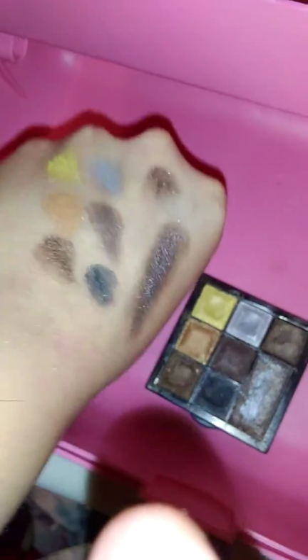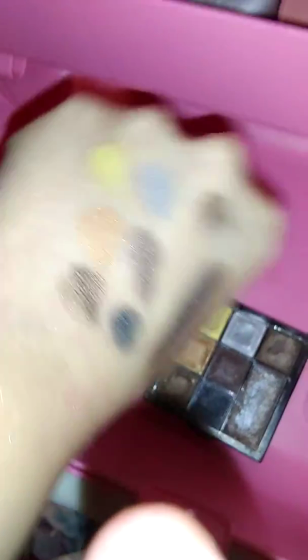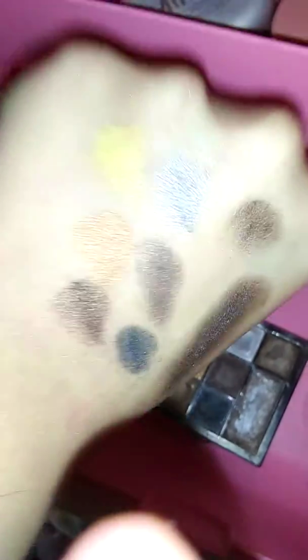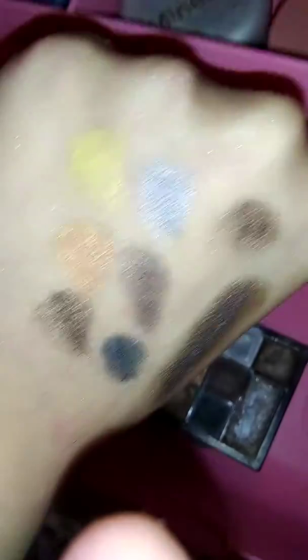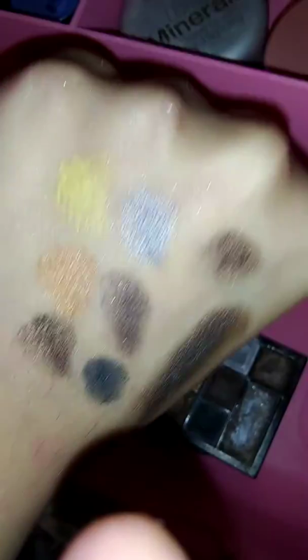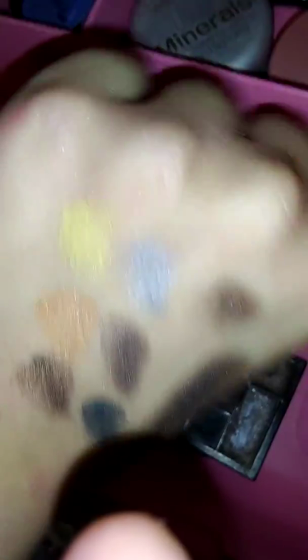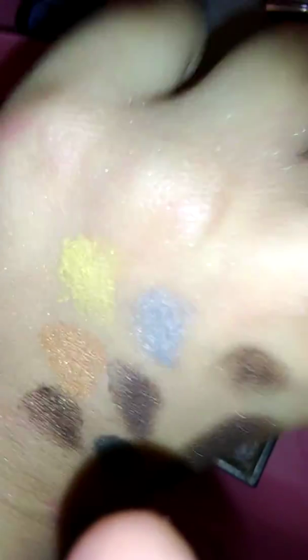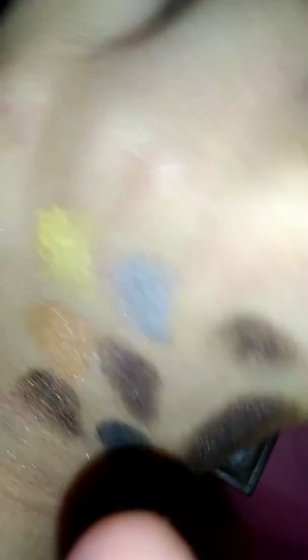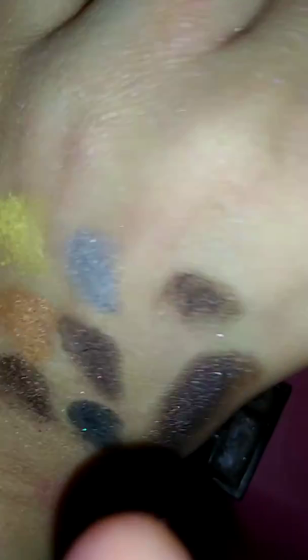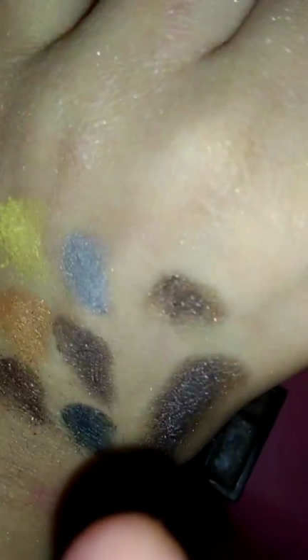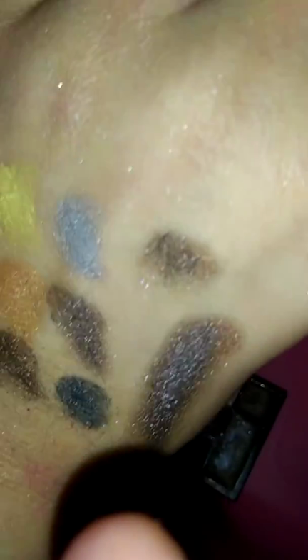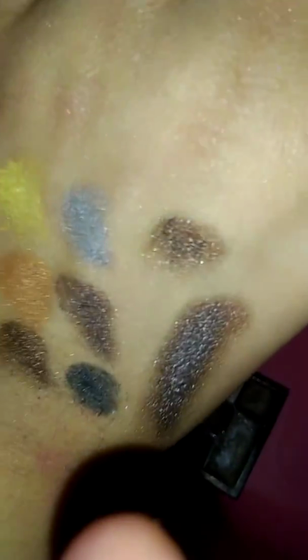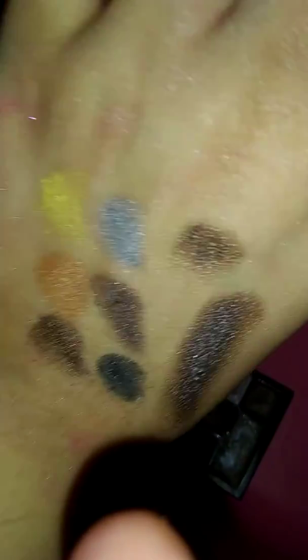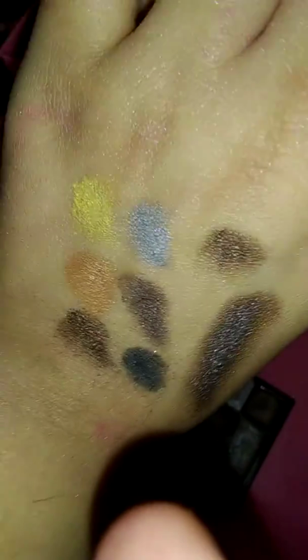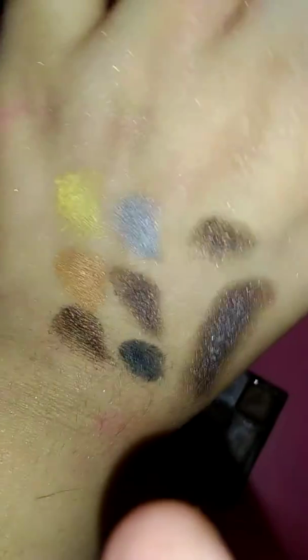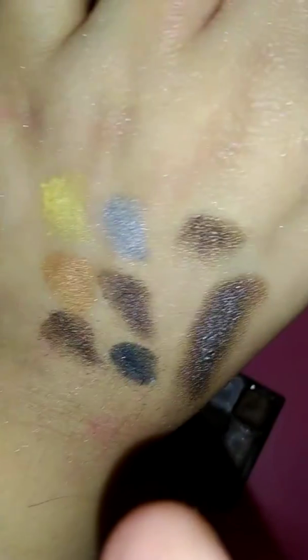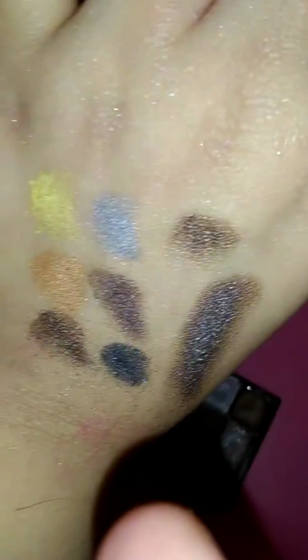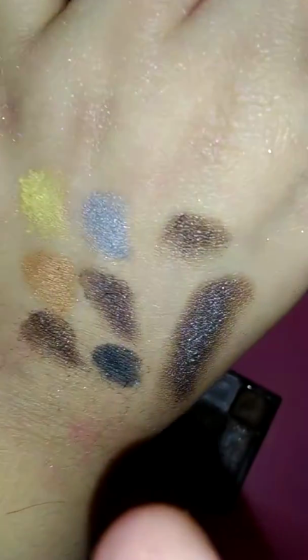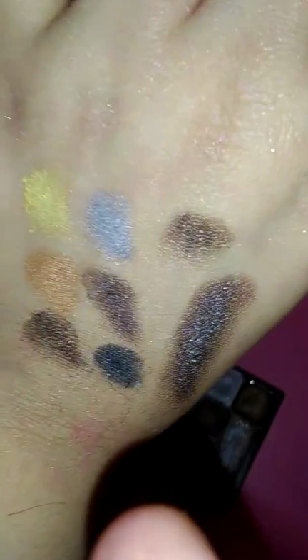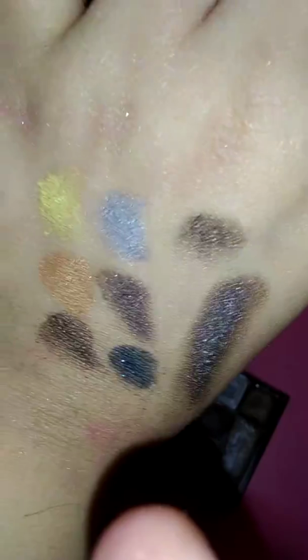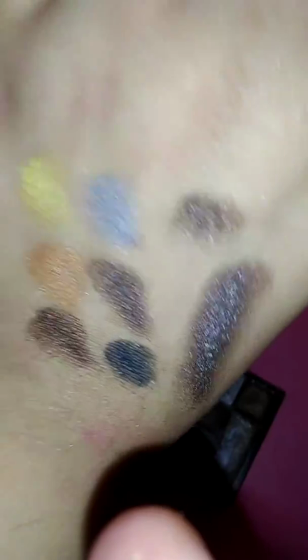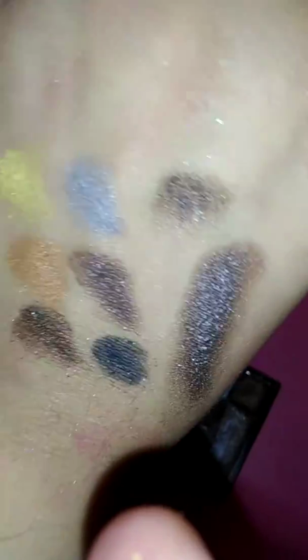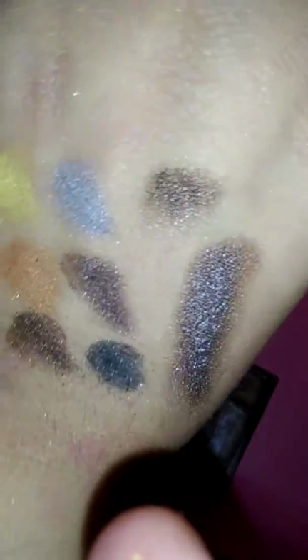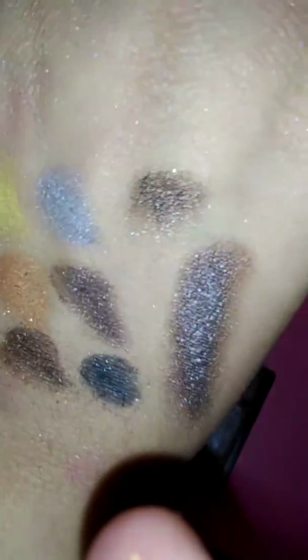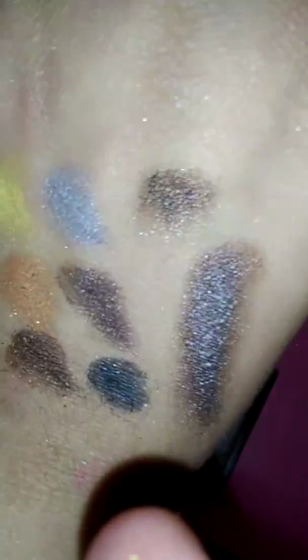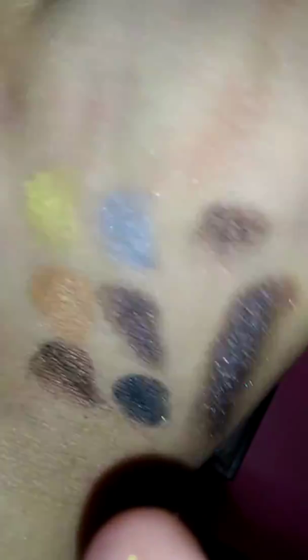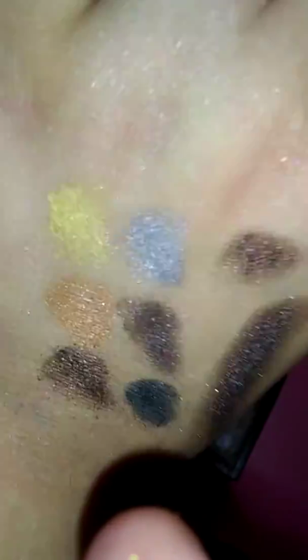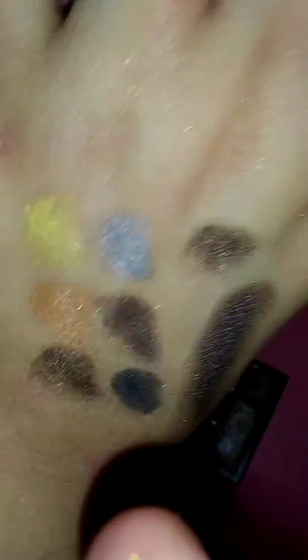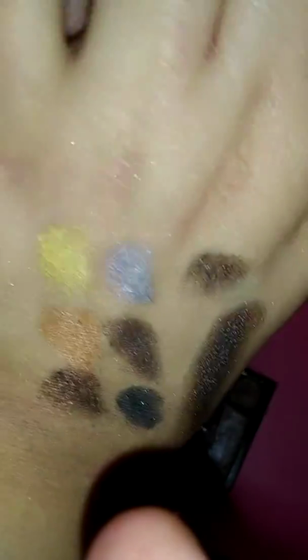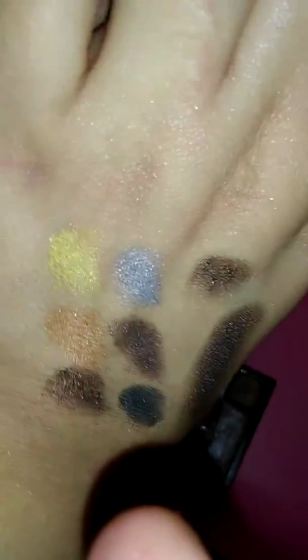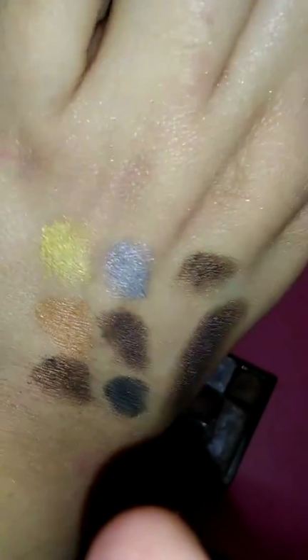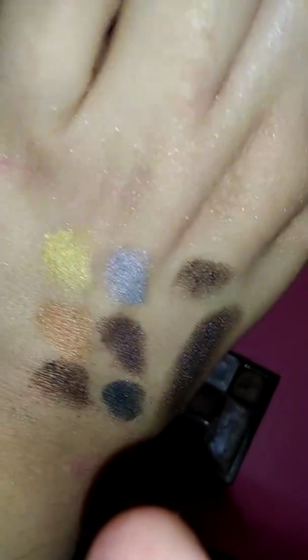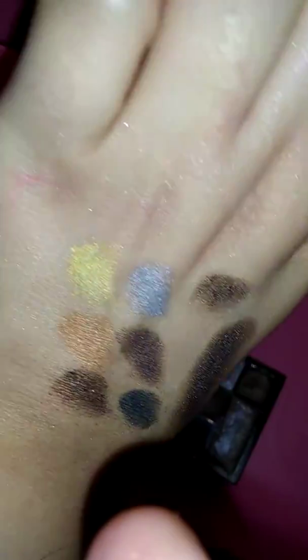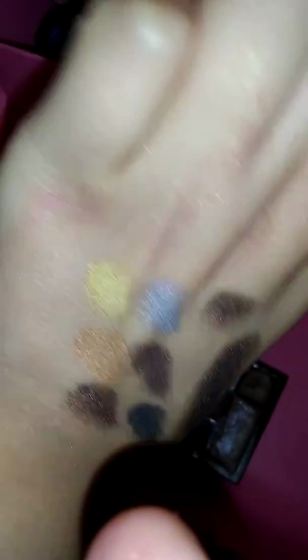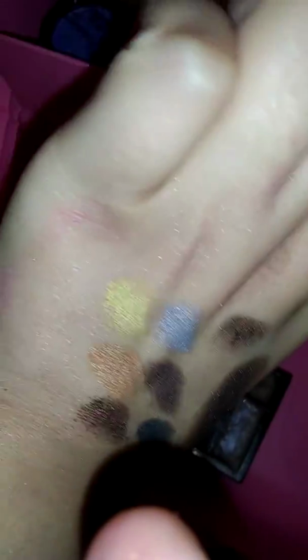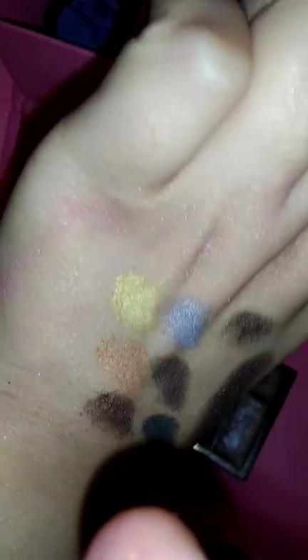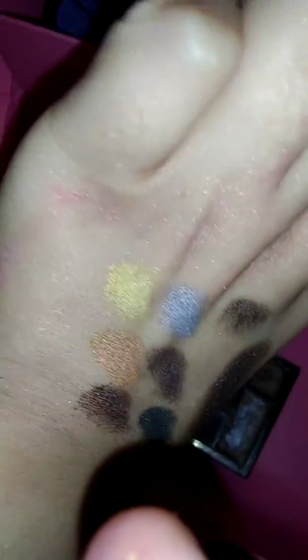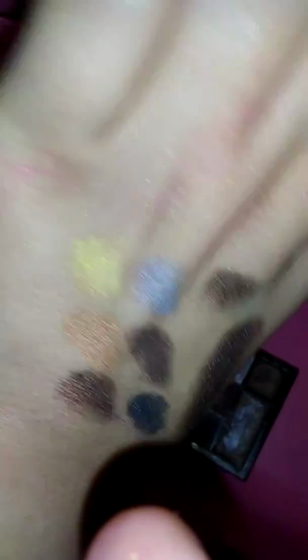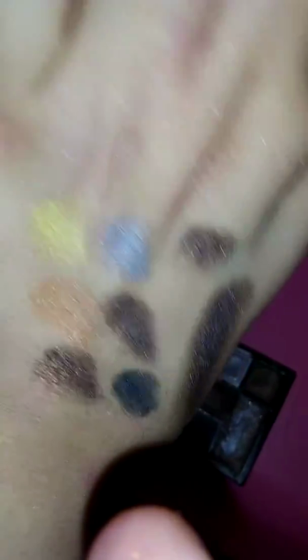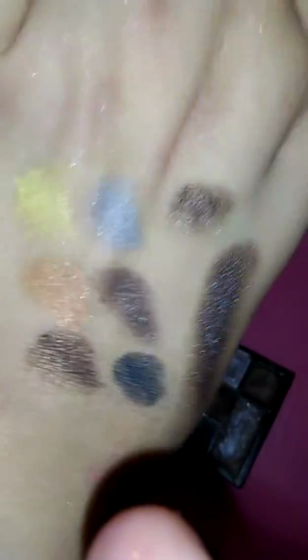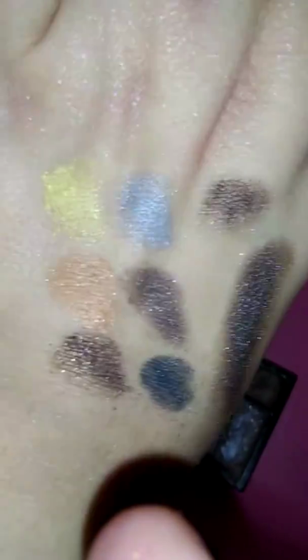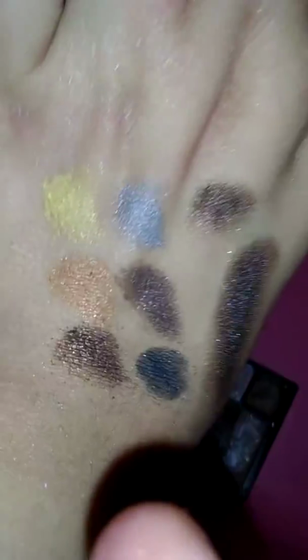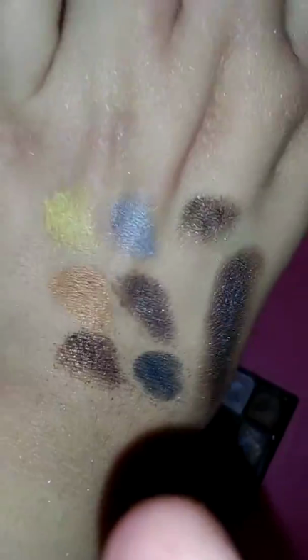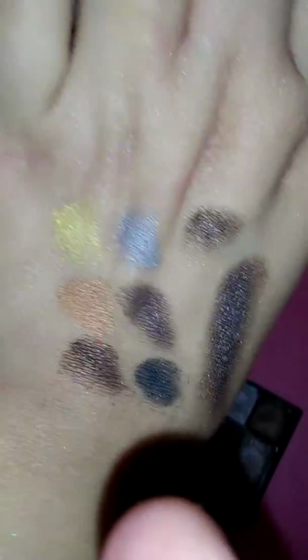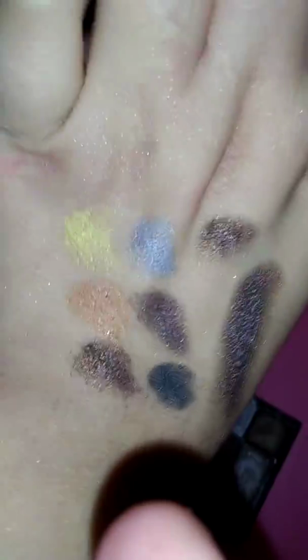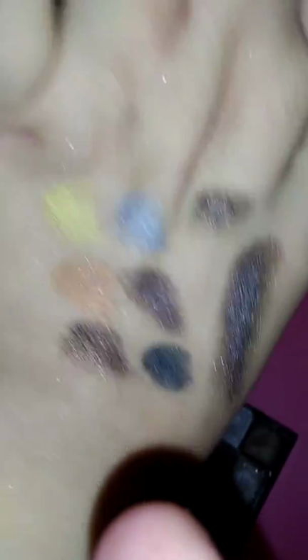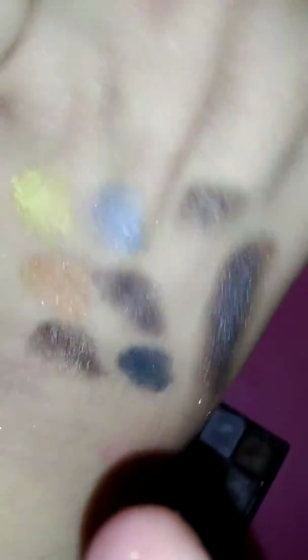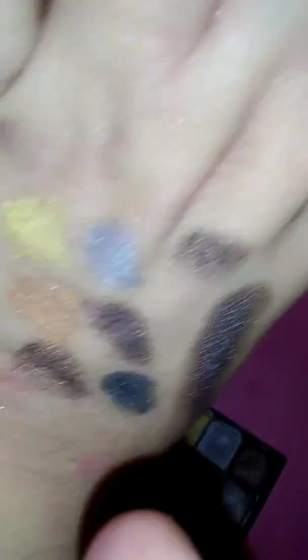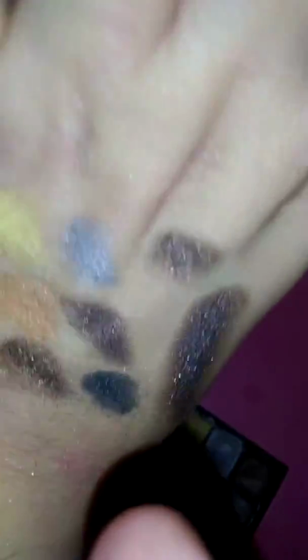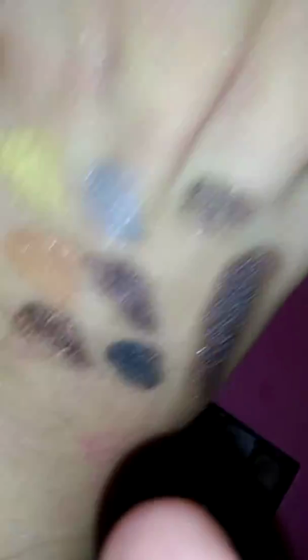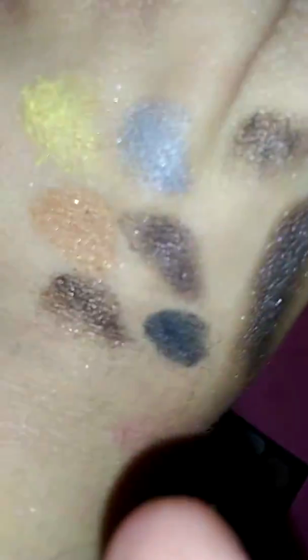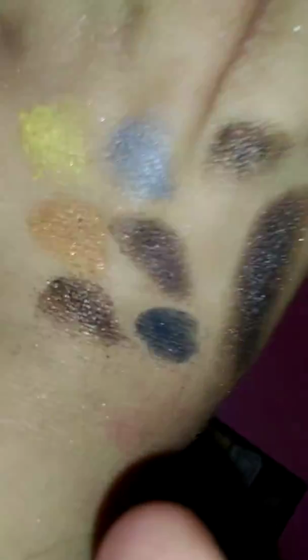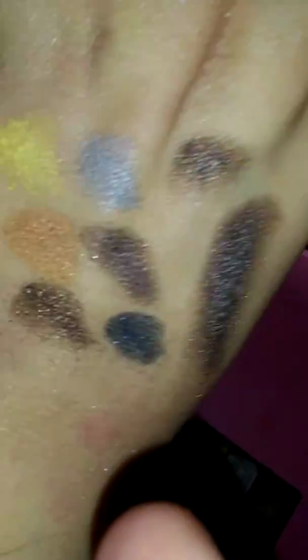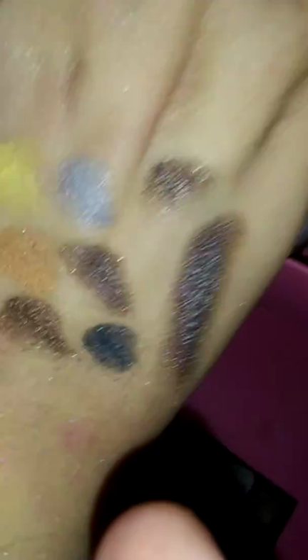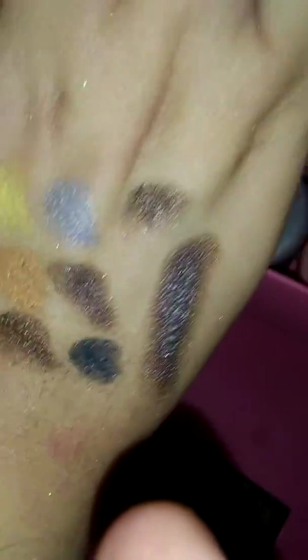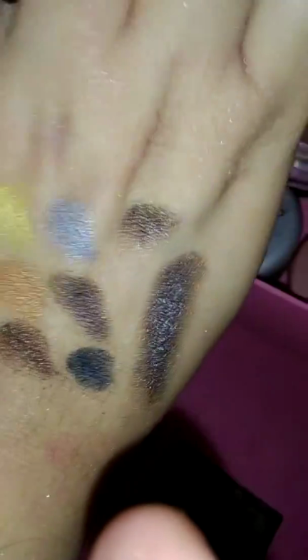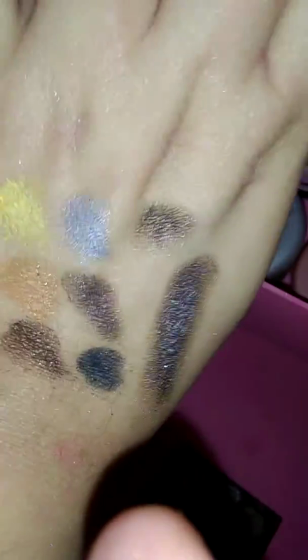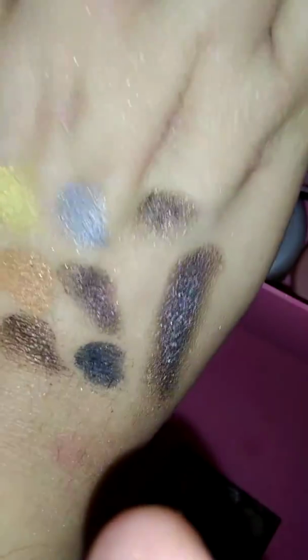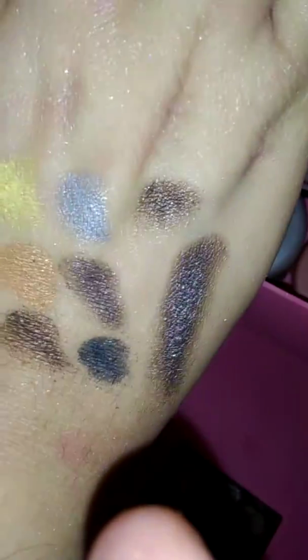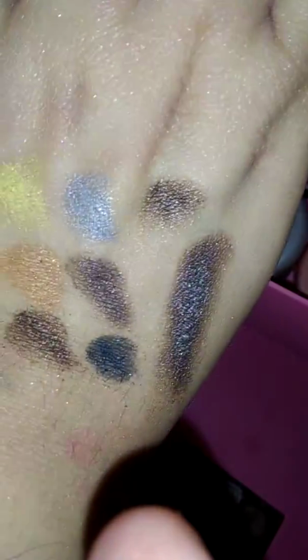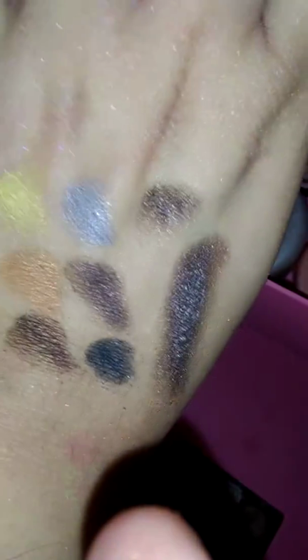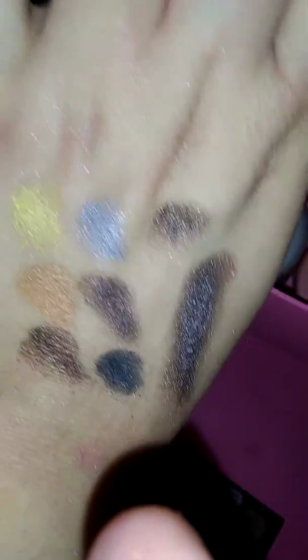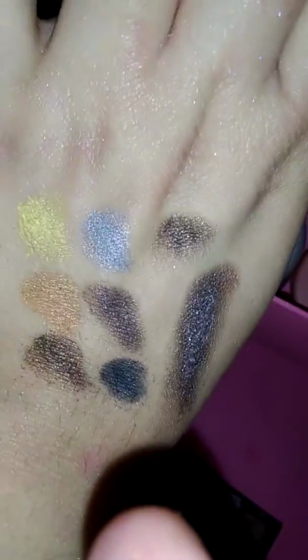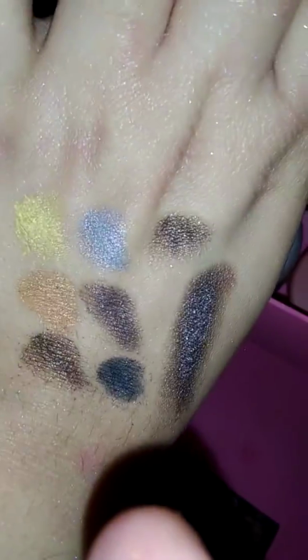This type of pigment you usually don't see in cheaper brands.